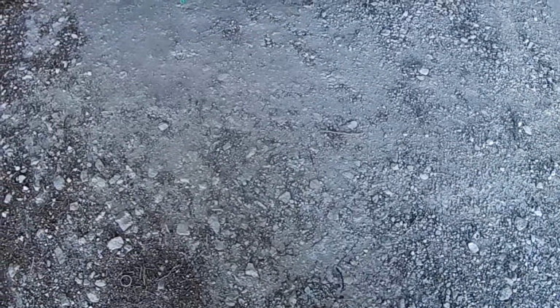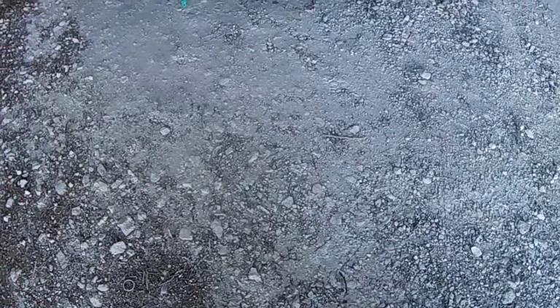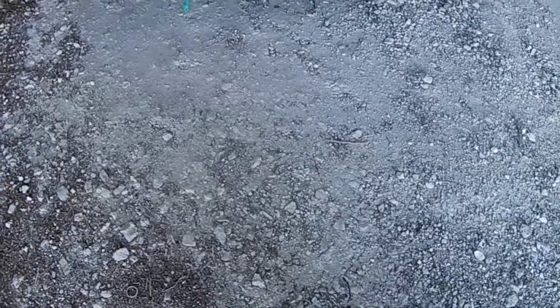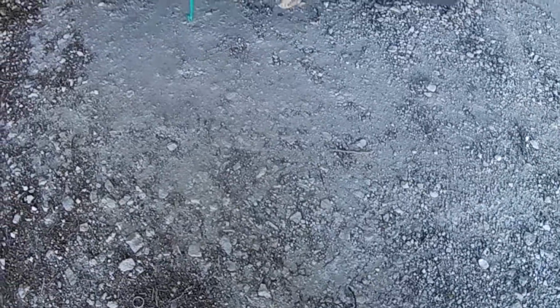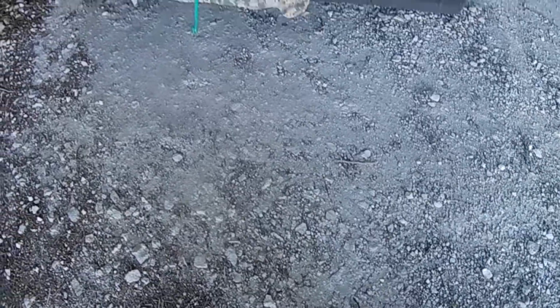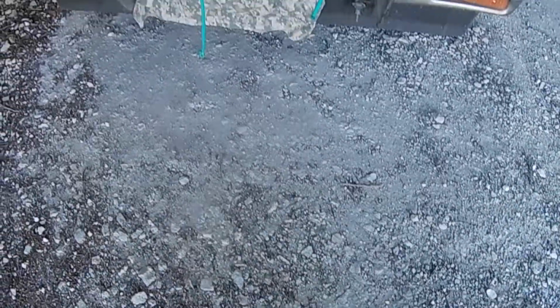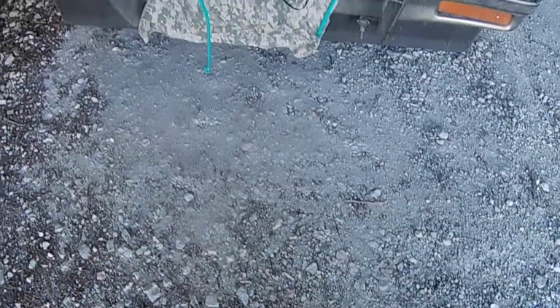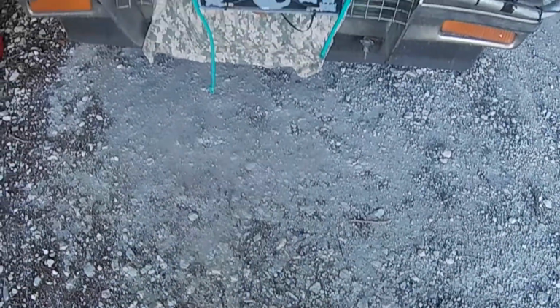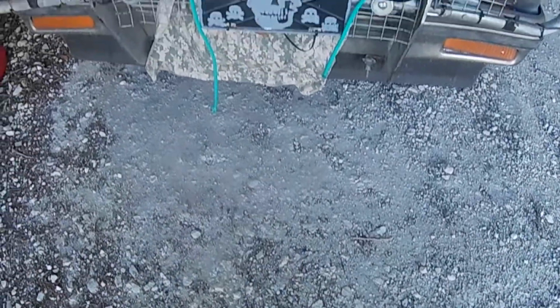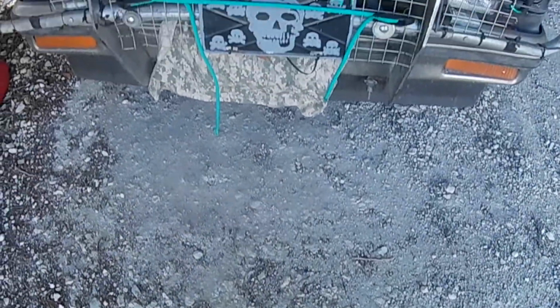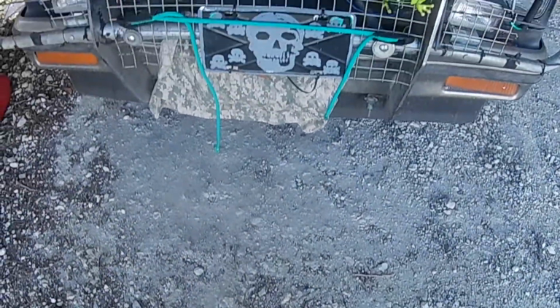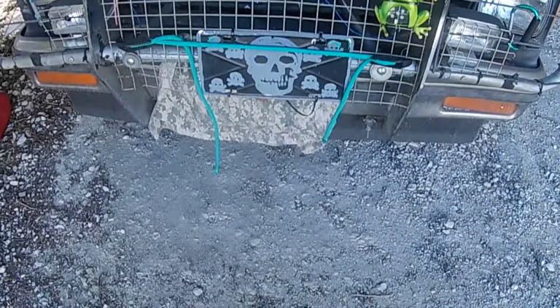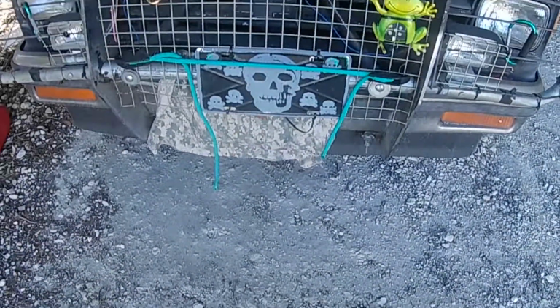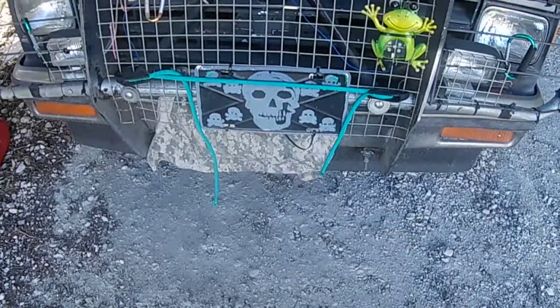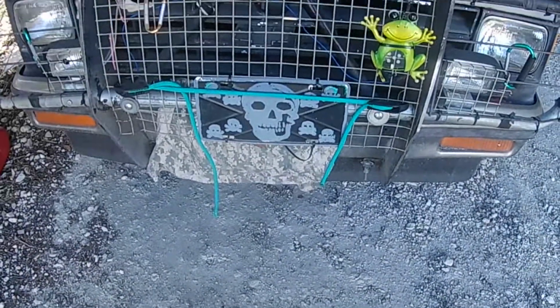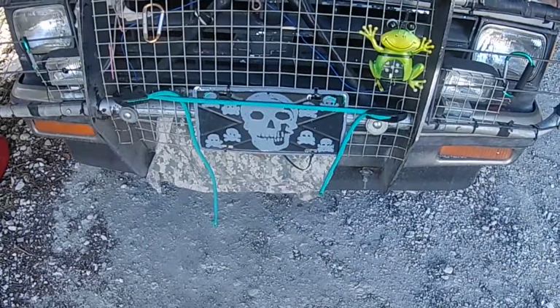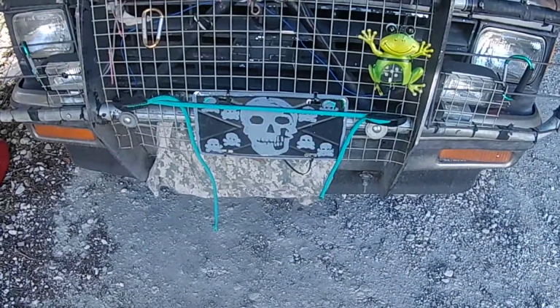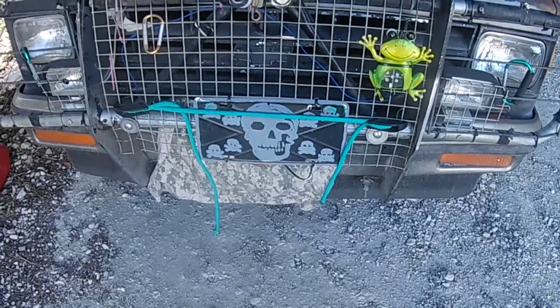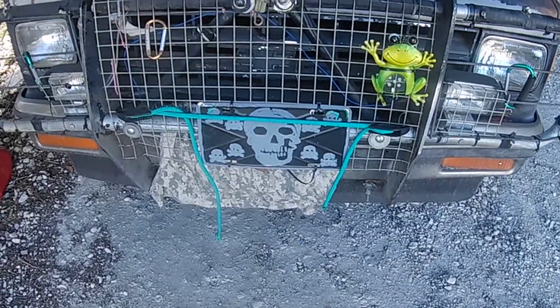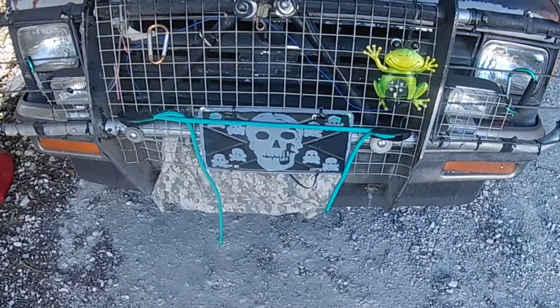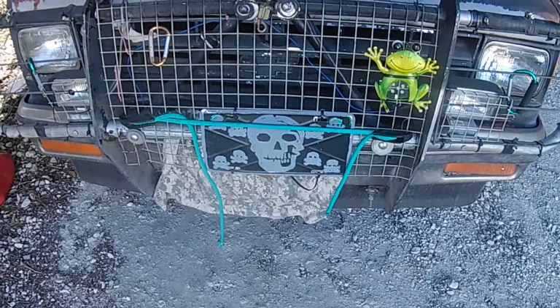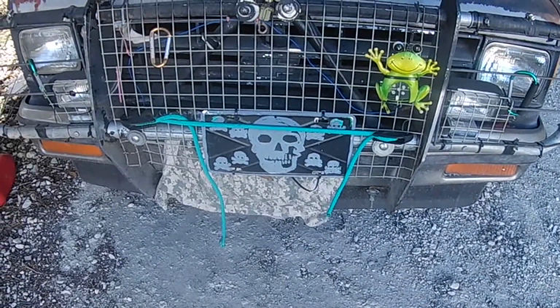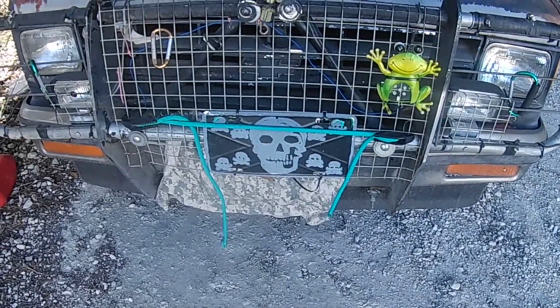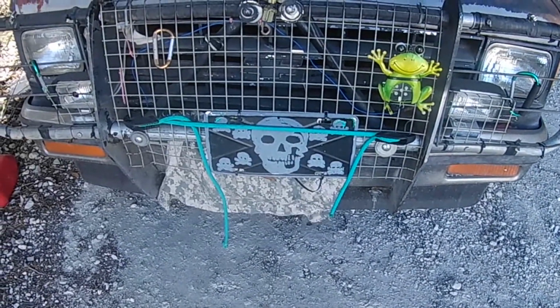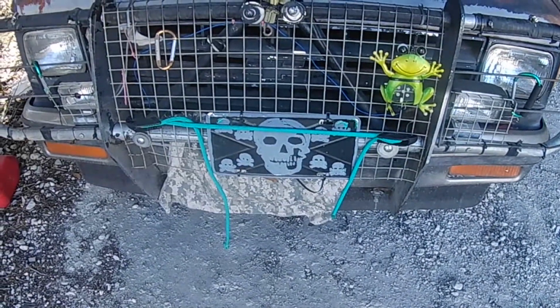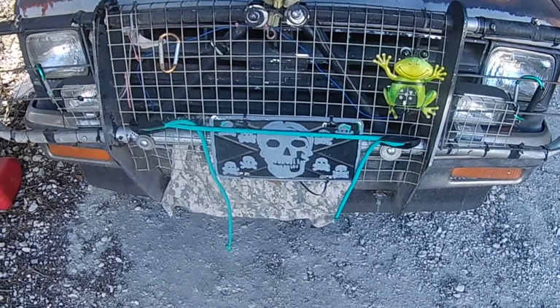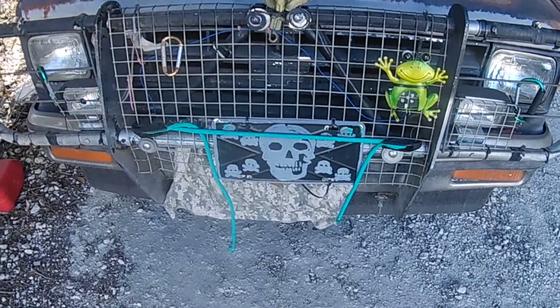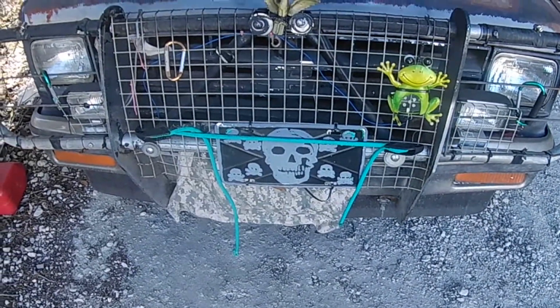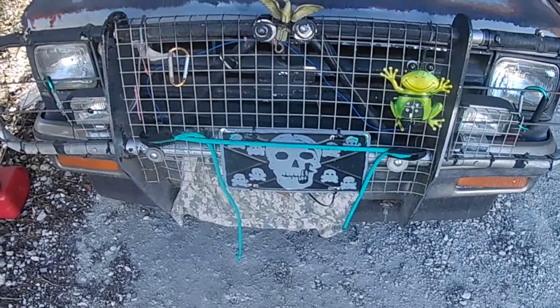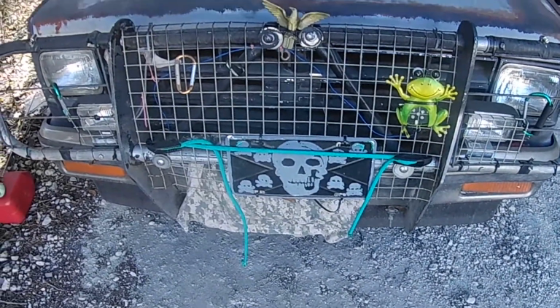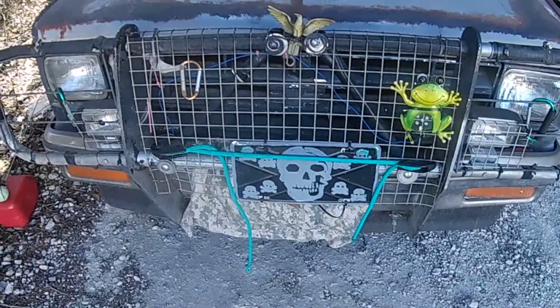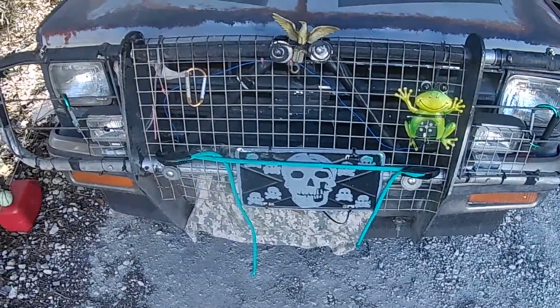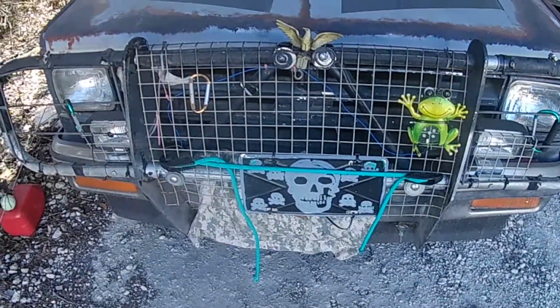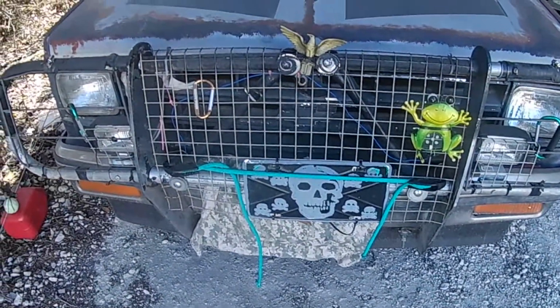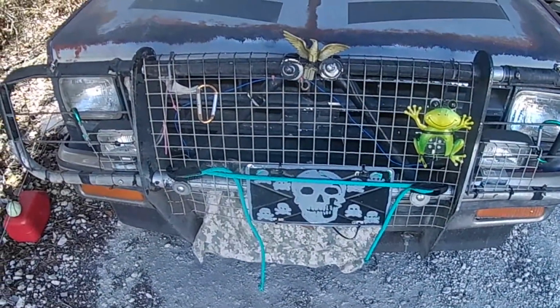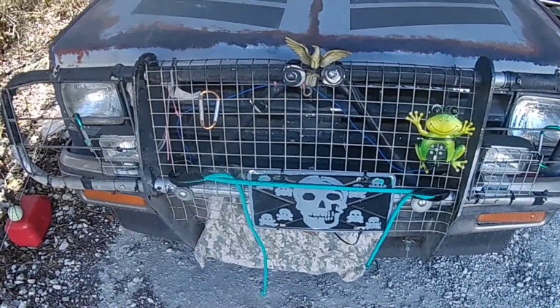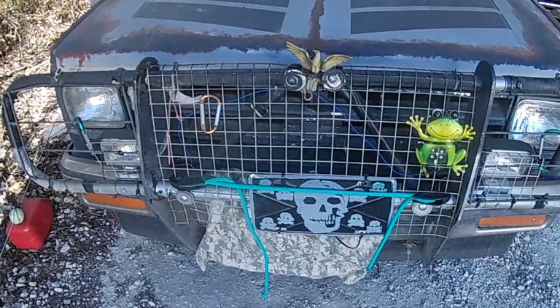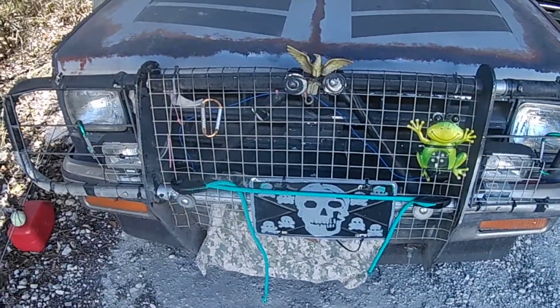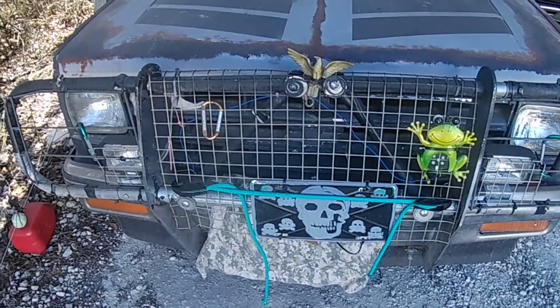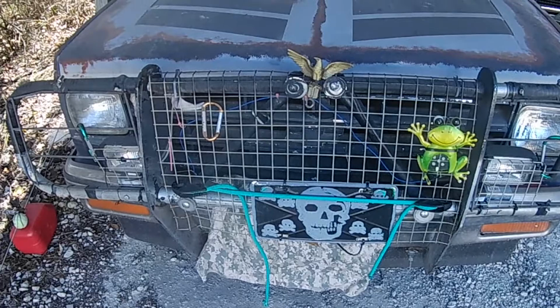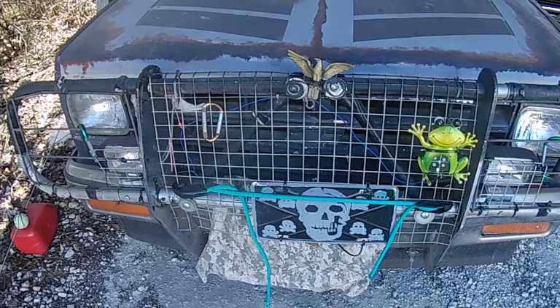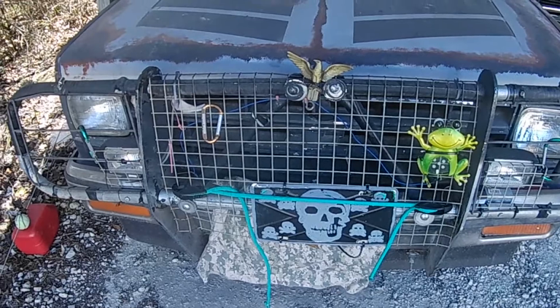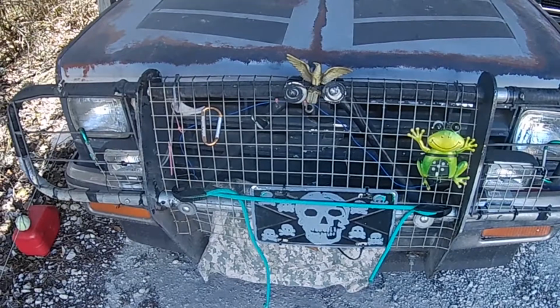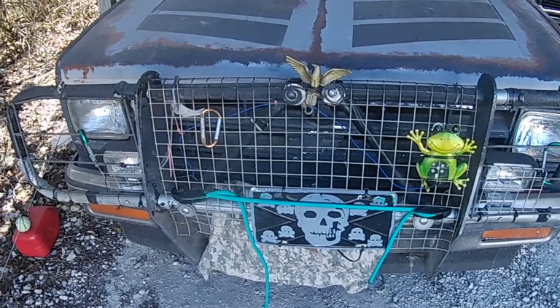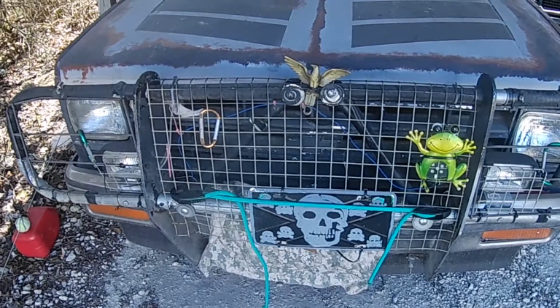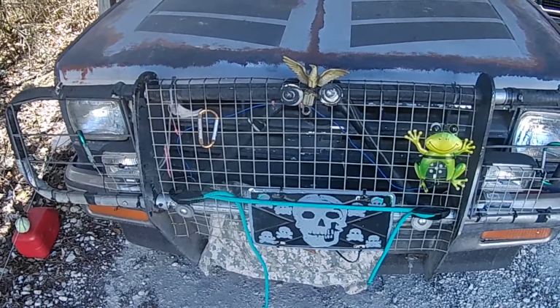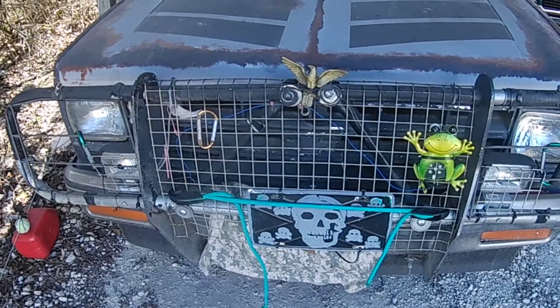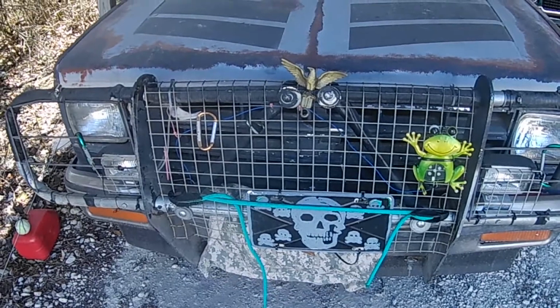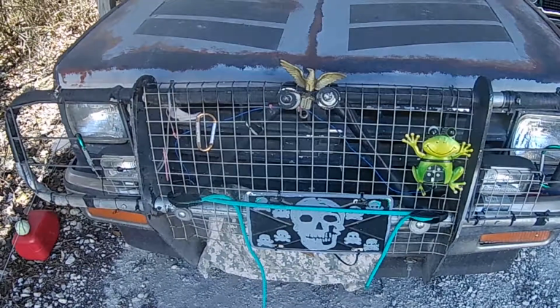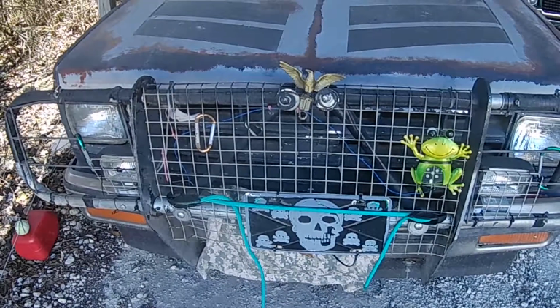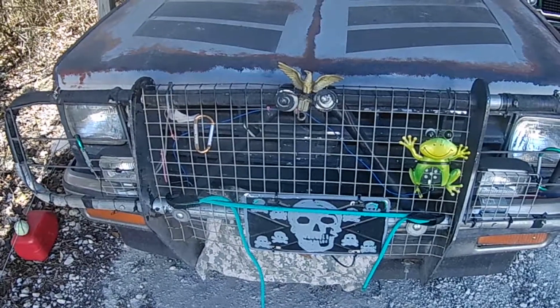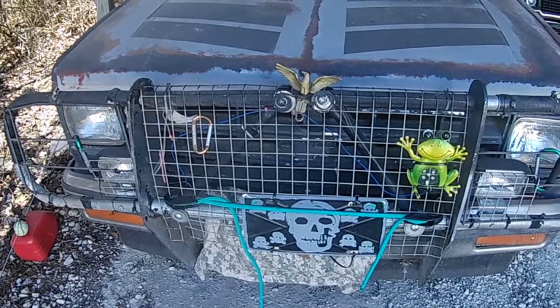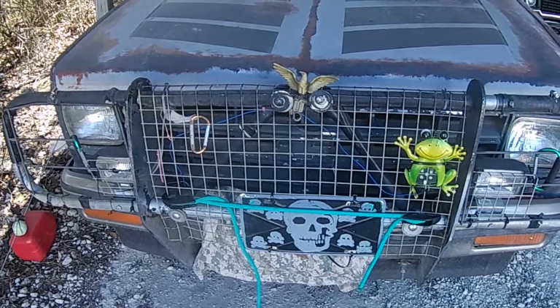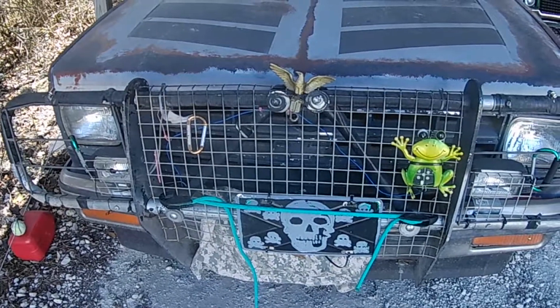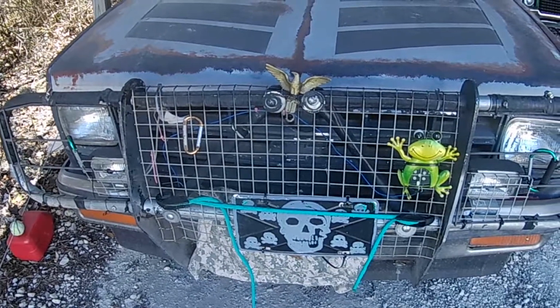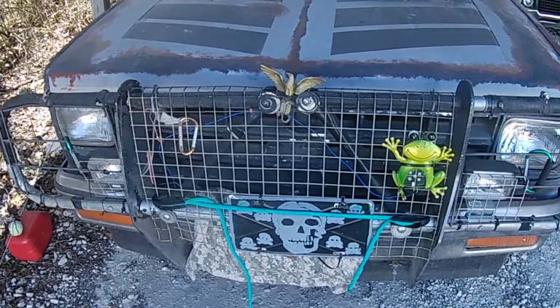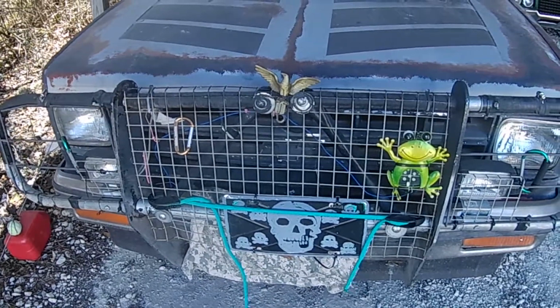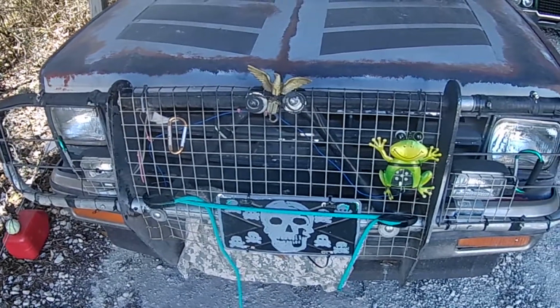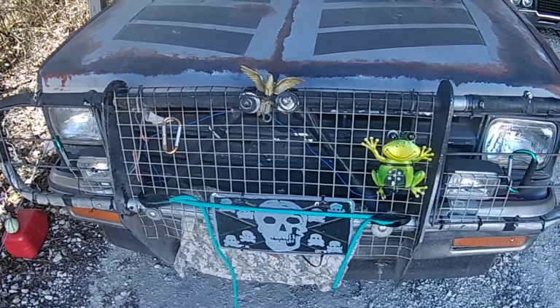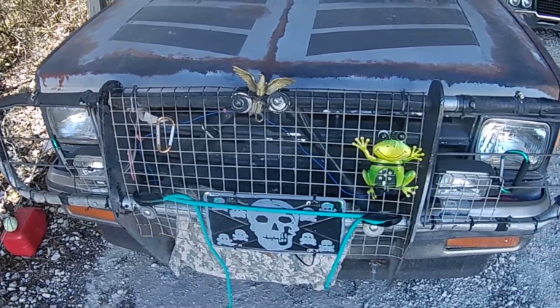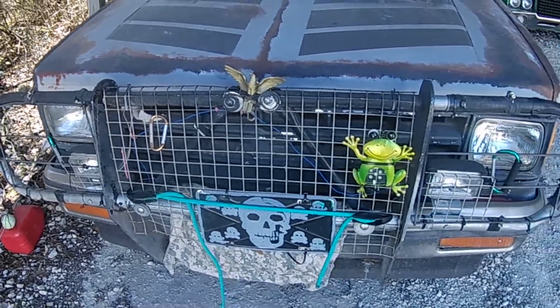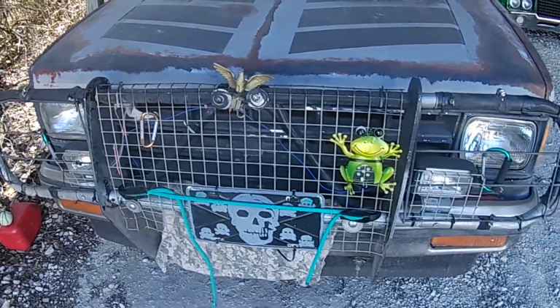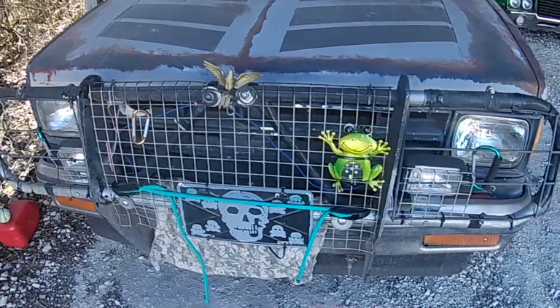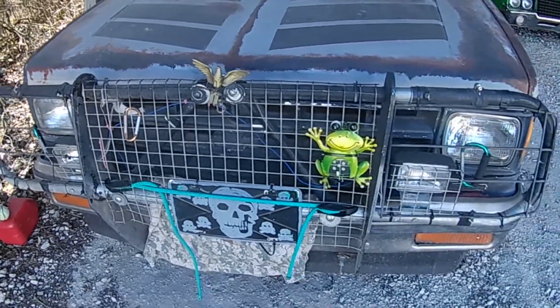Hey, this is KB, Beanfield's cameraman, and here's my 1990 S10 Blazer.